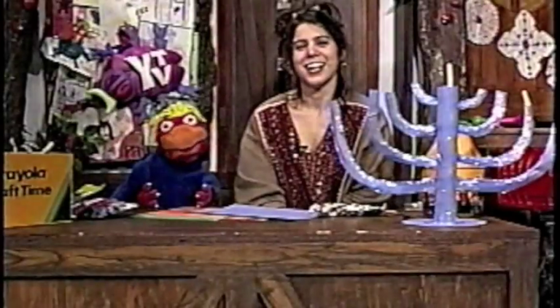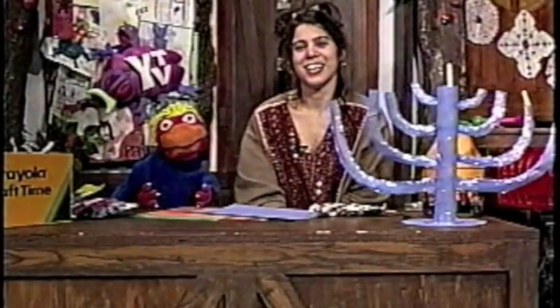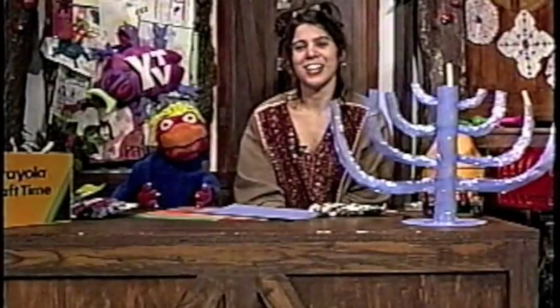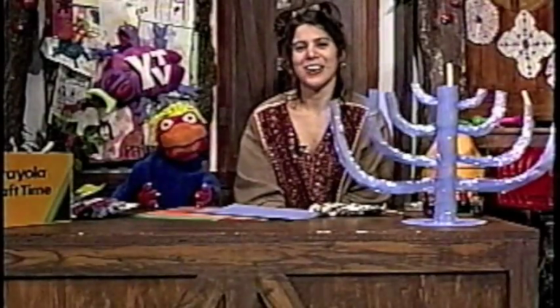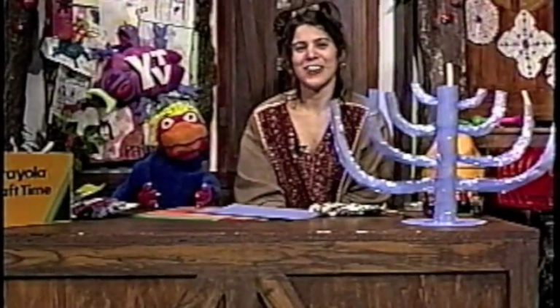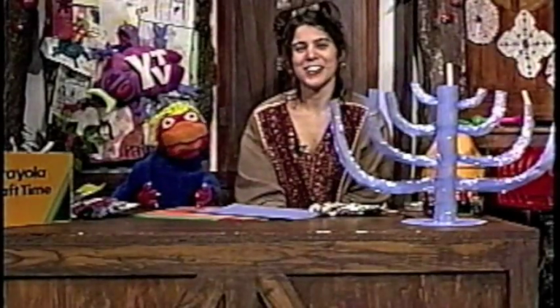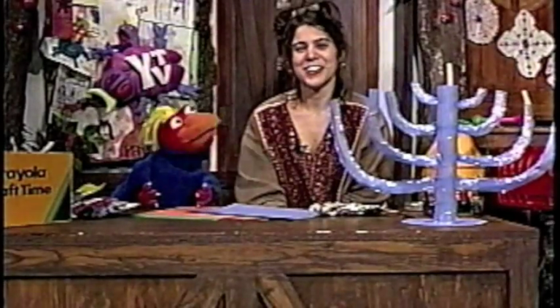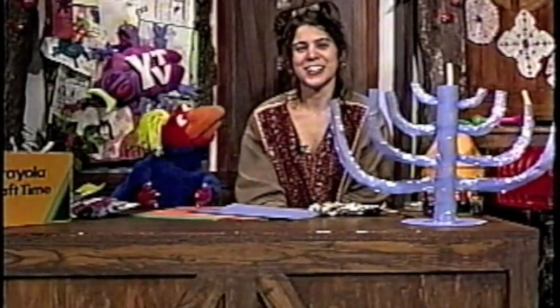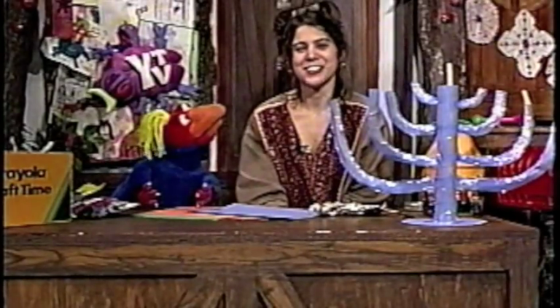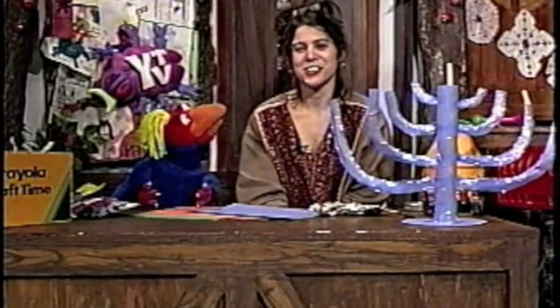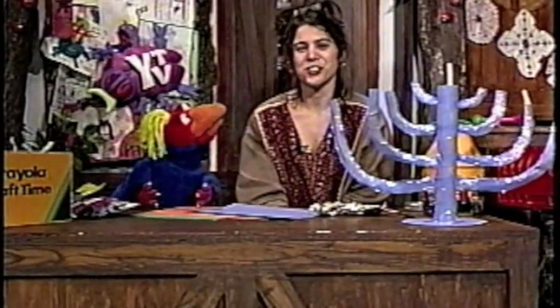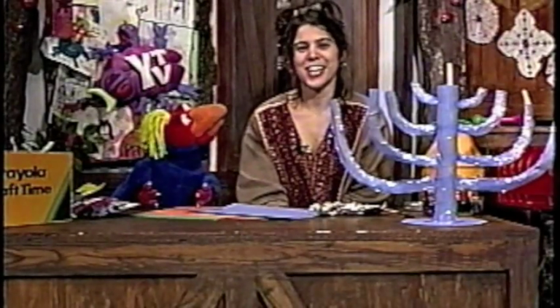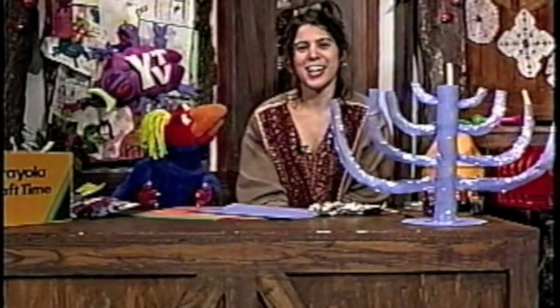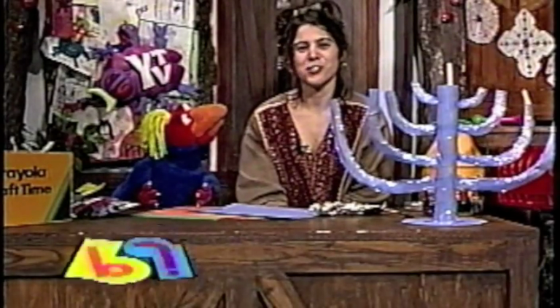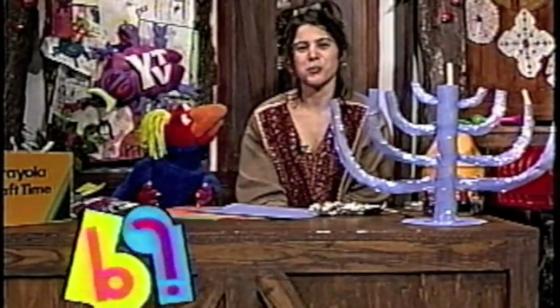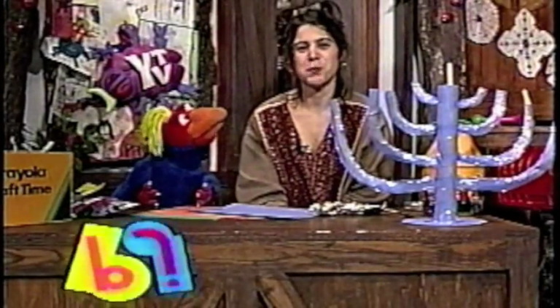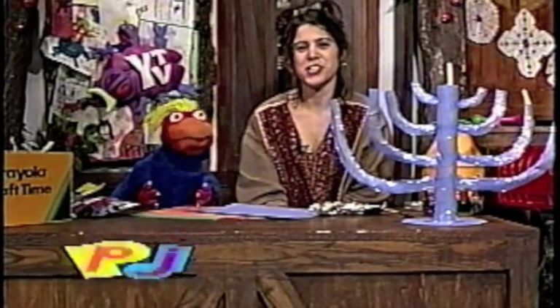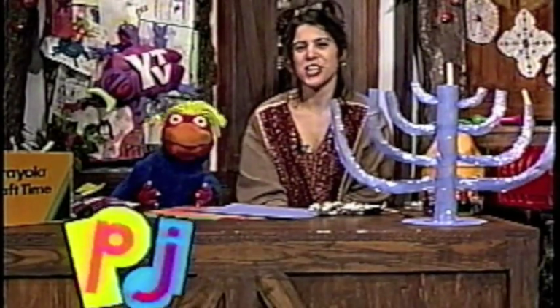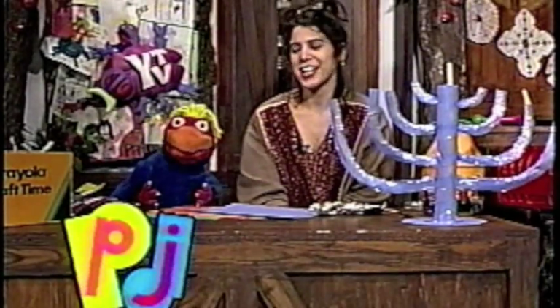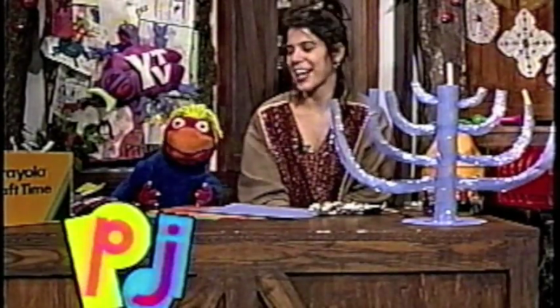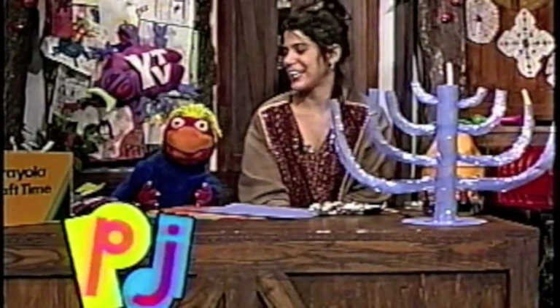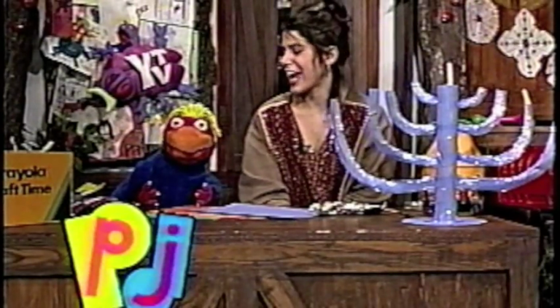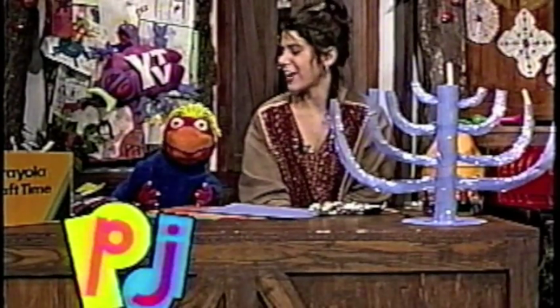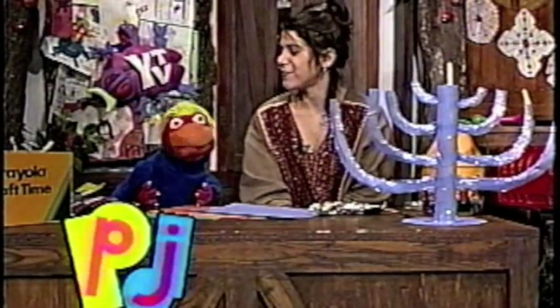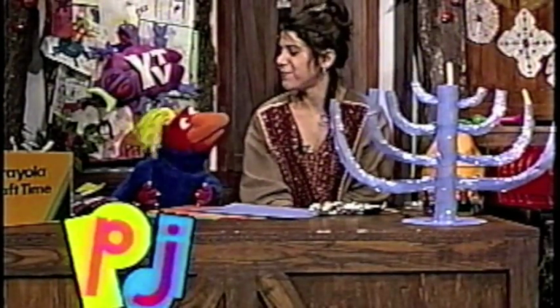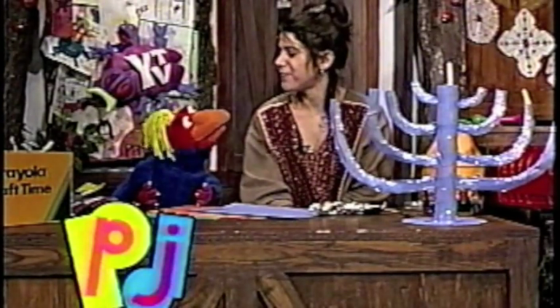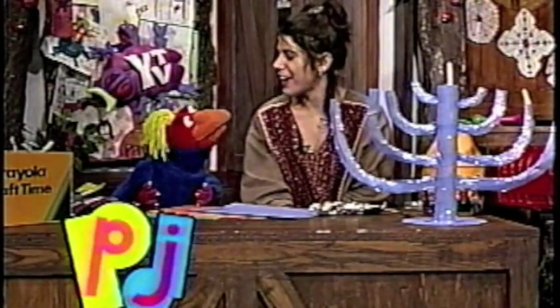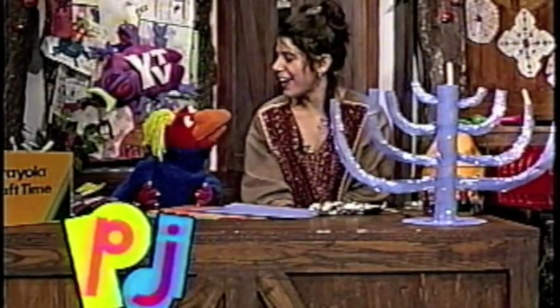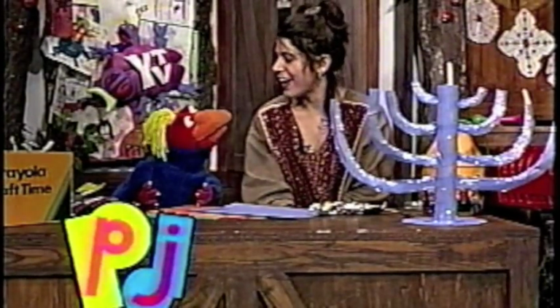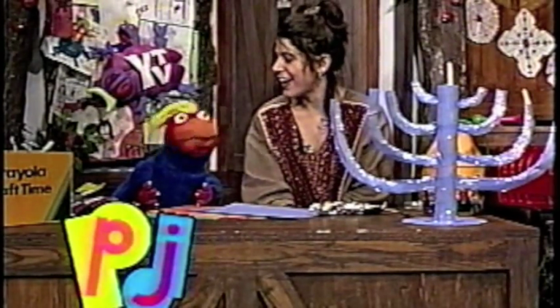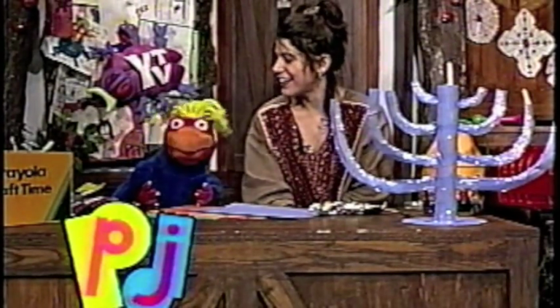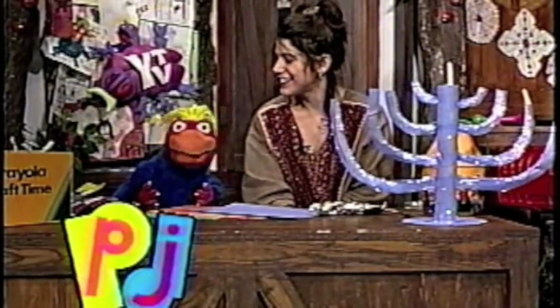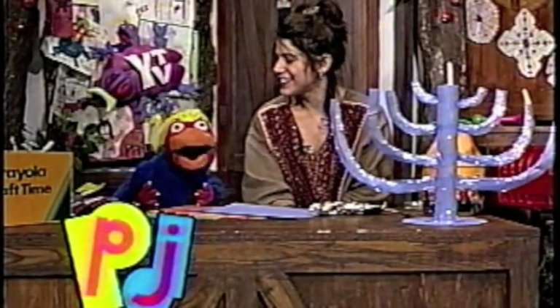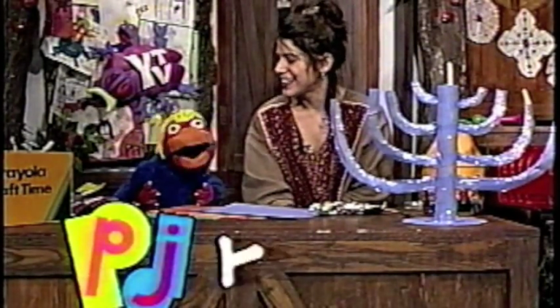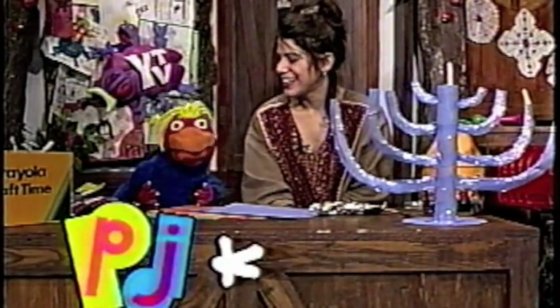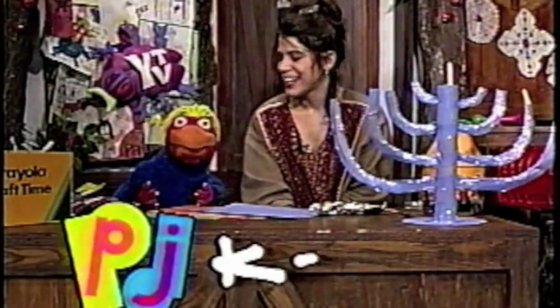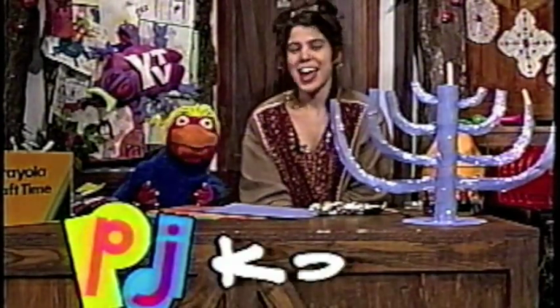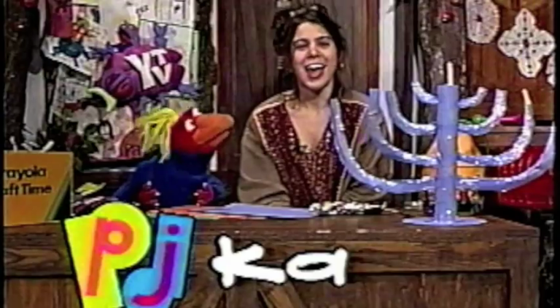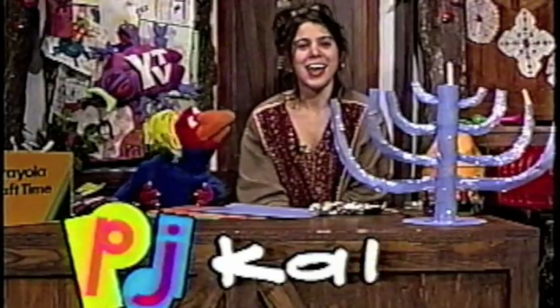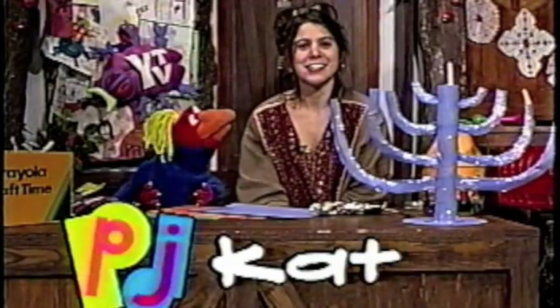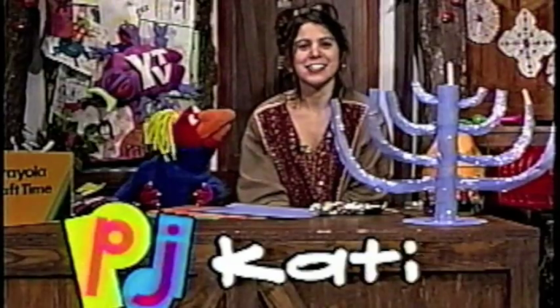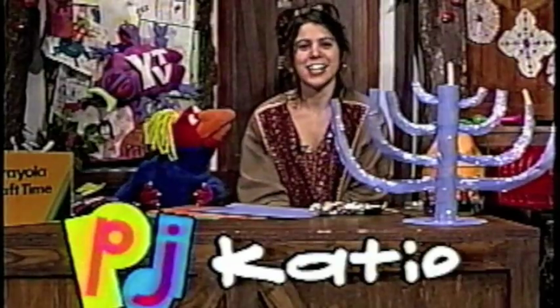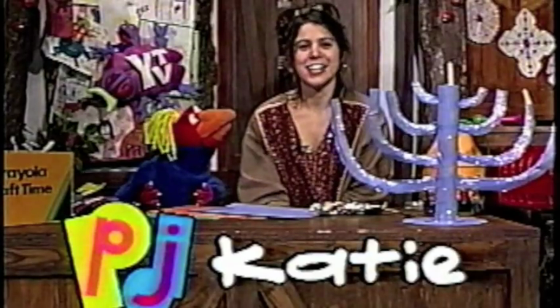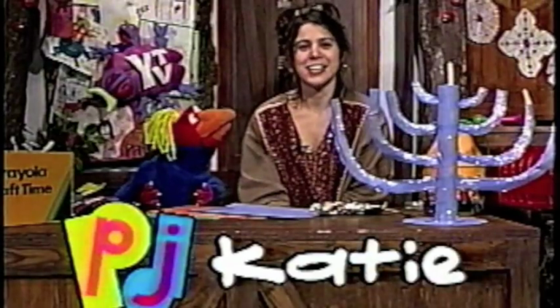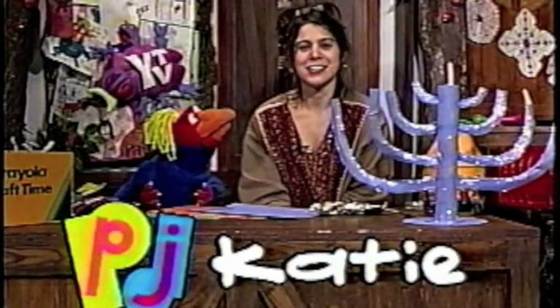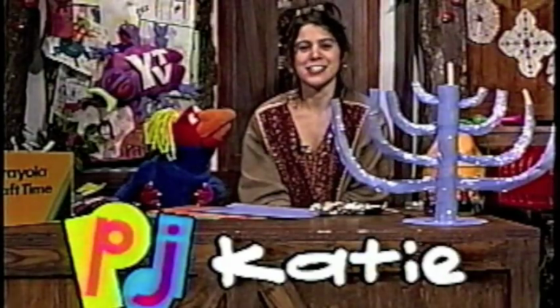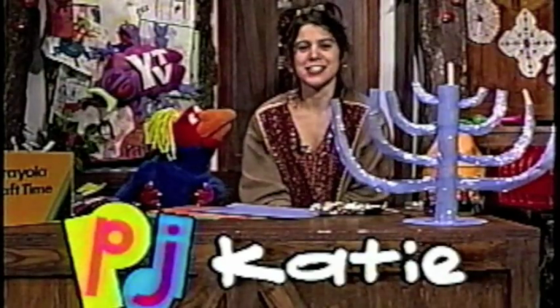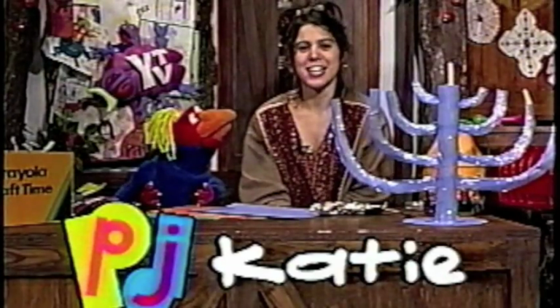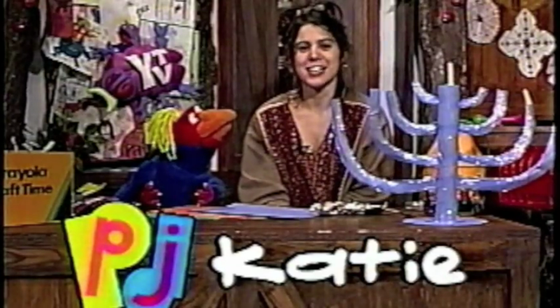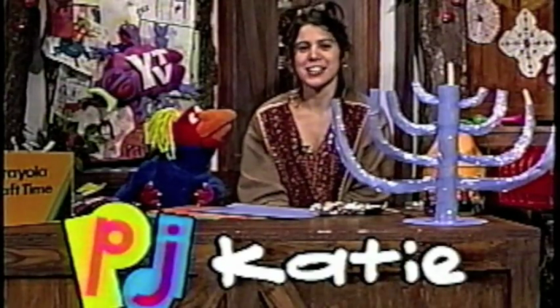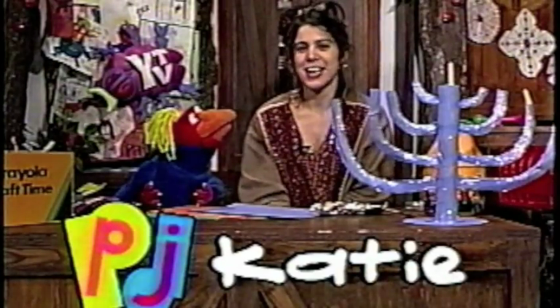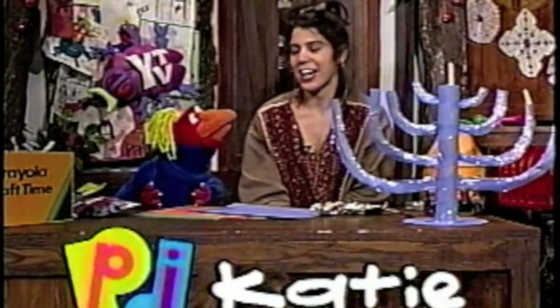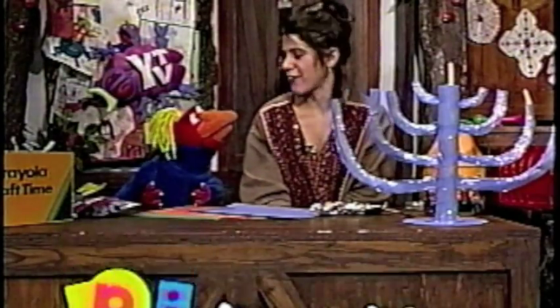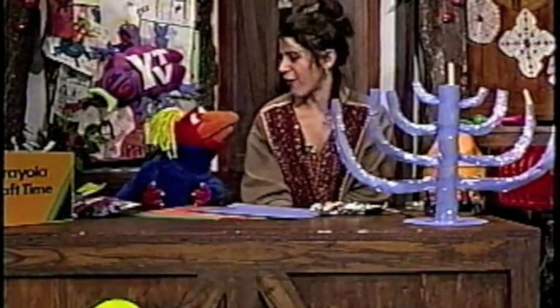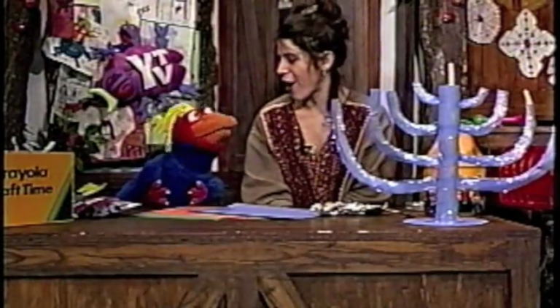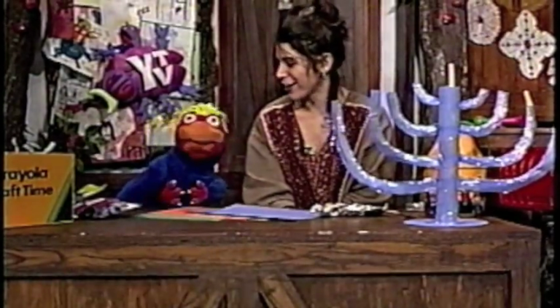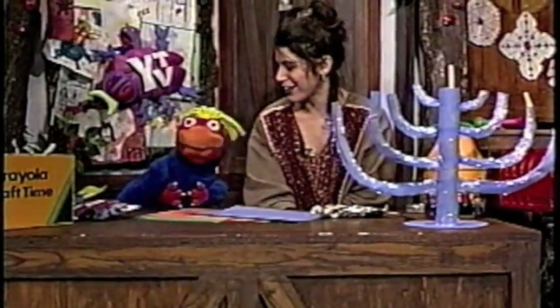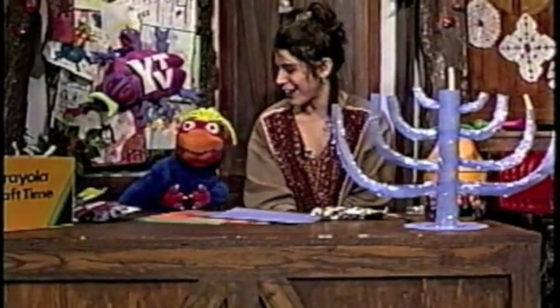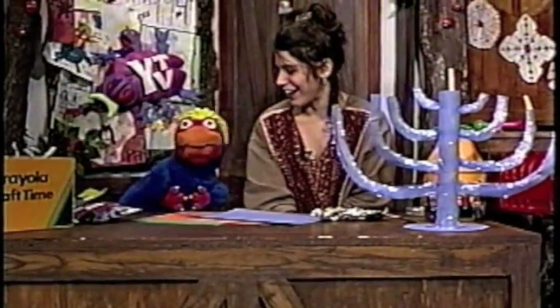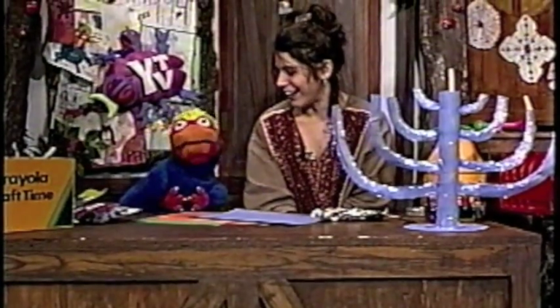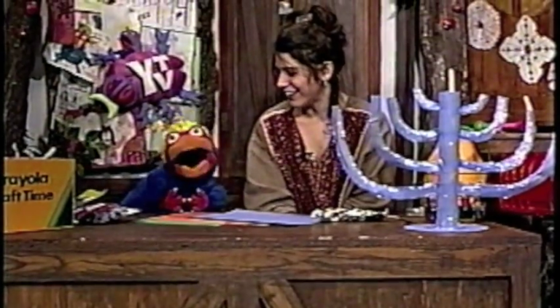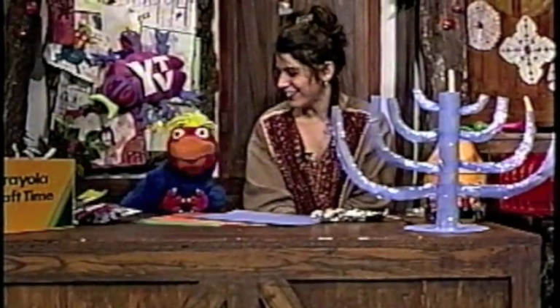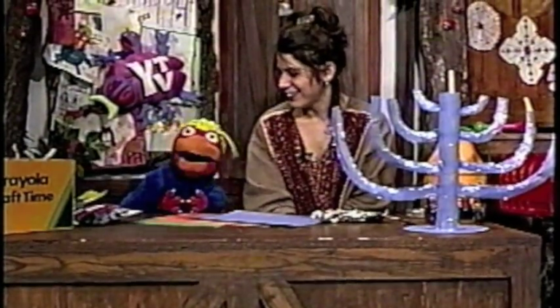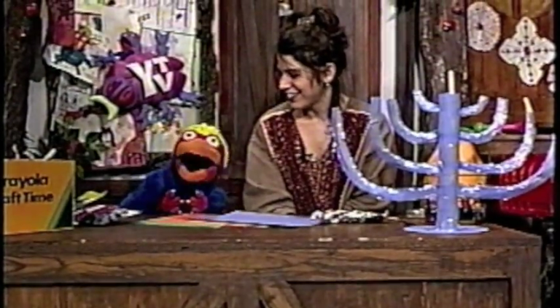Hello, you're here in the Treehouse with PJ, Katie, and Fez. And today is the second day of Hanukkah.